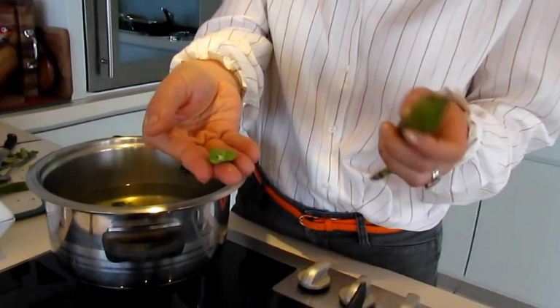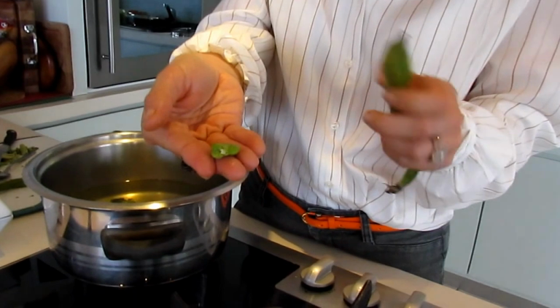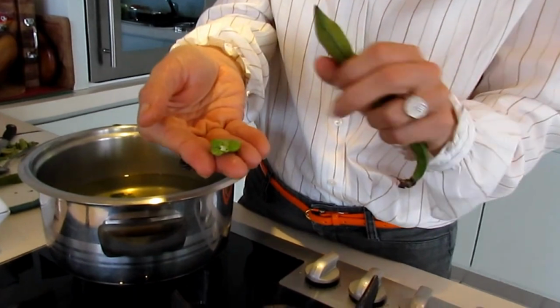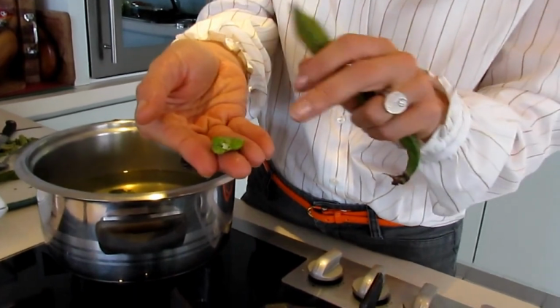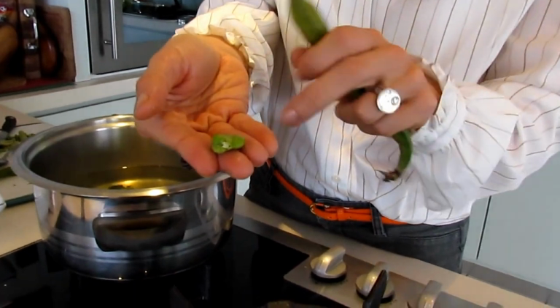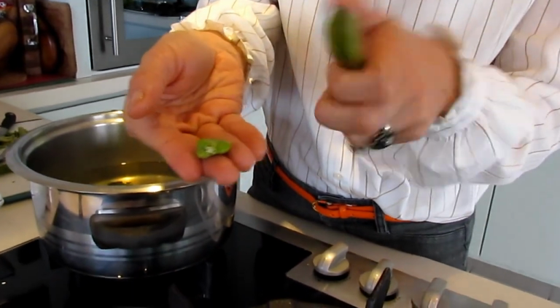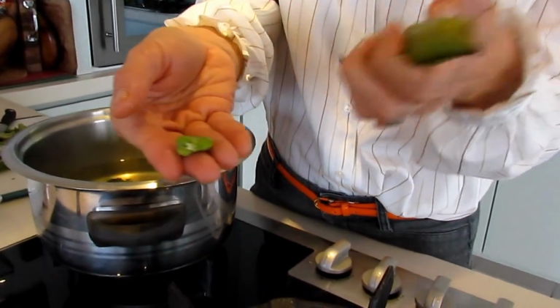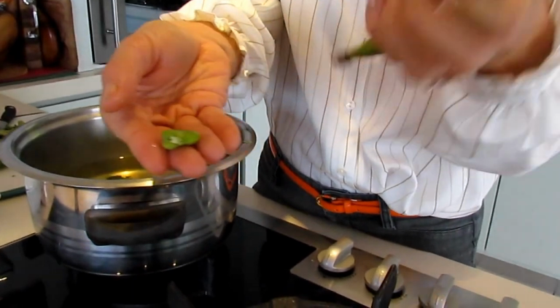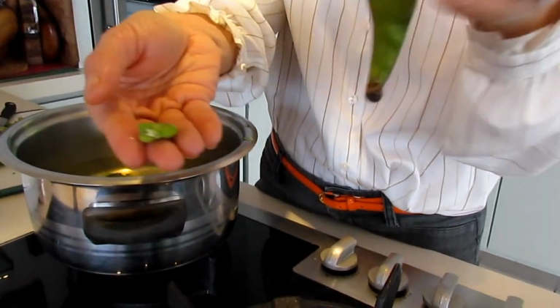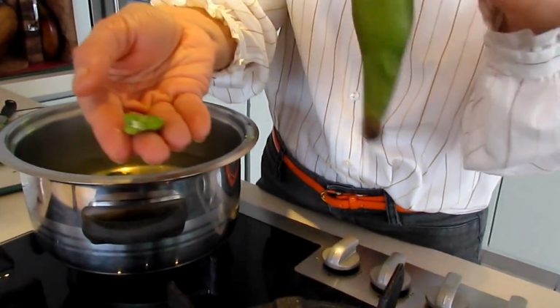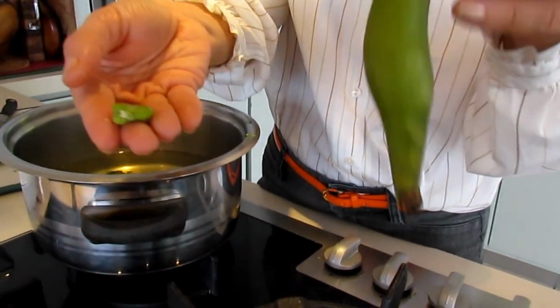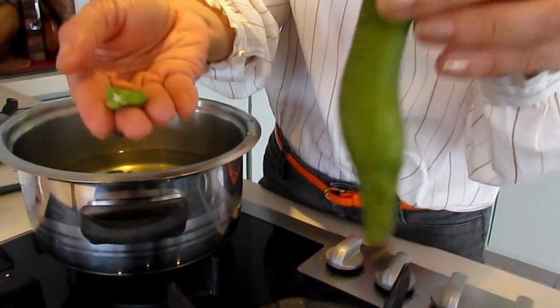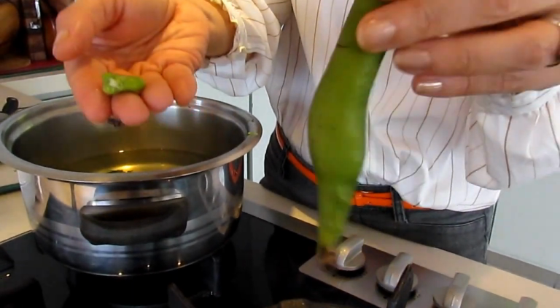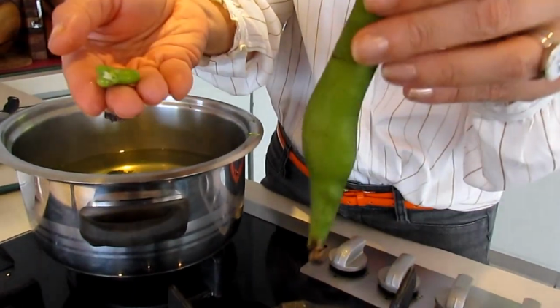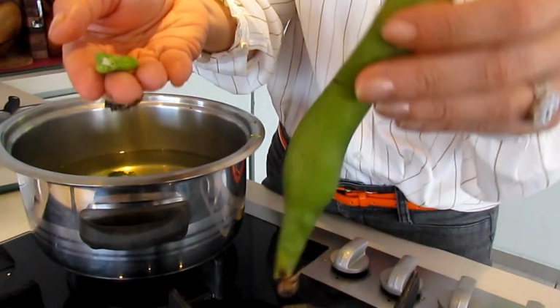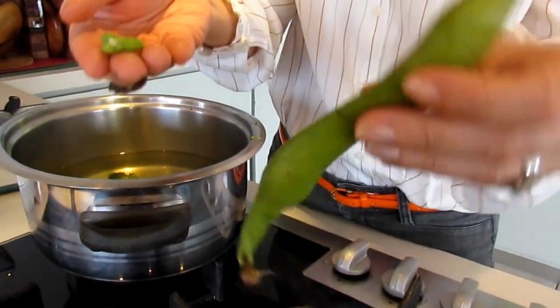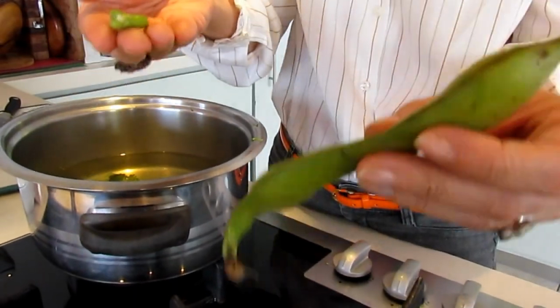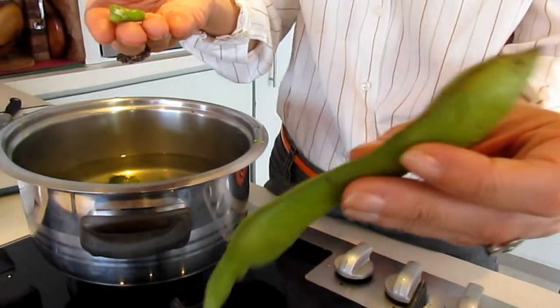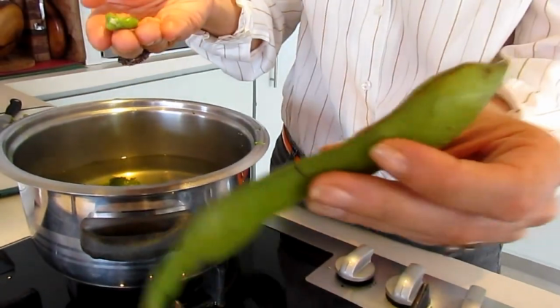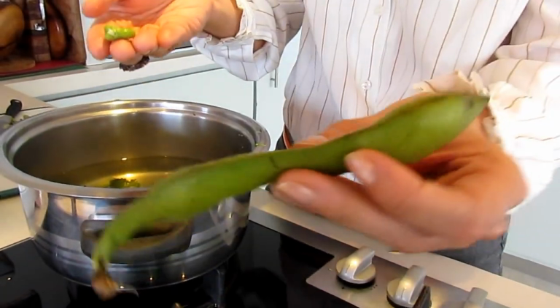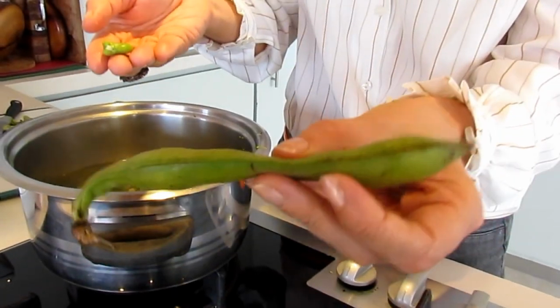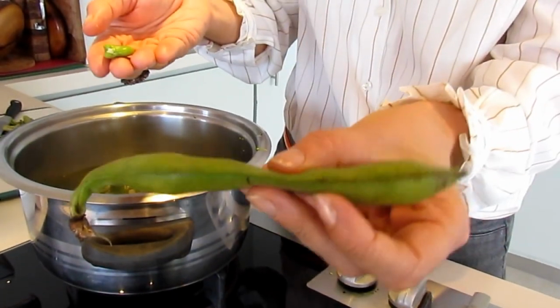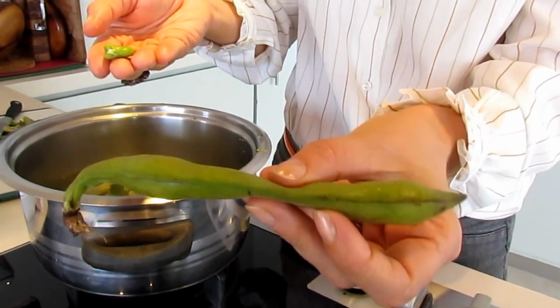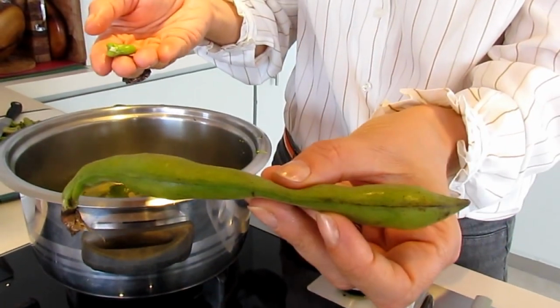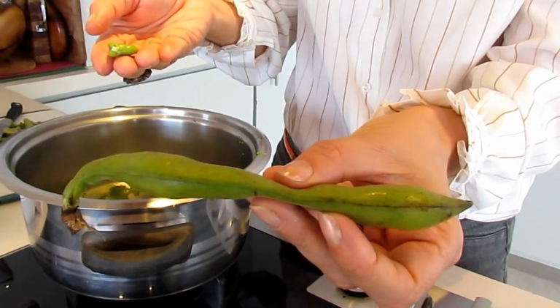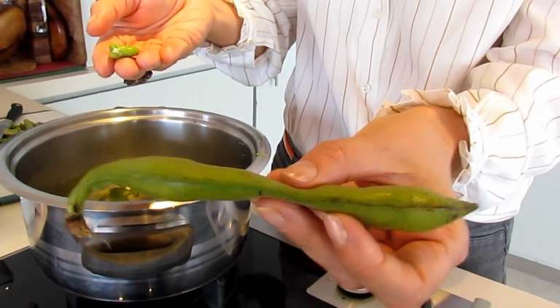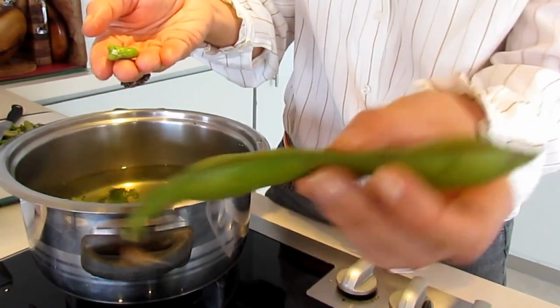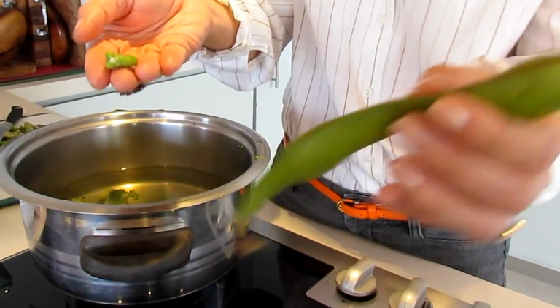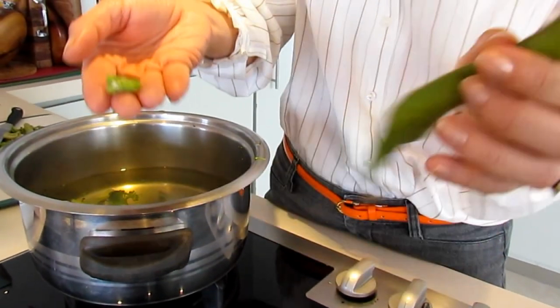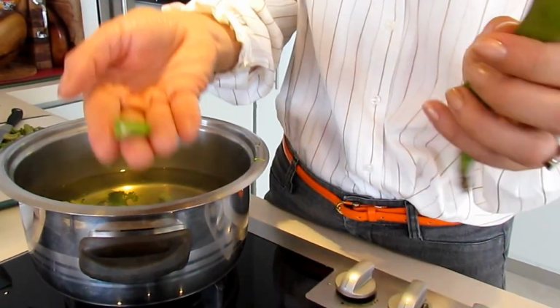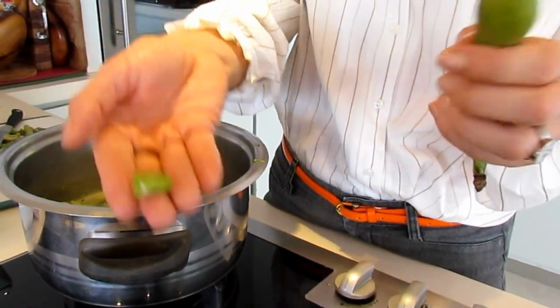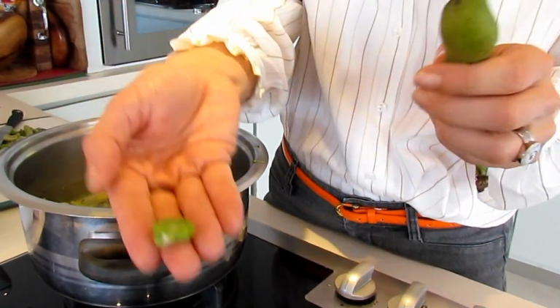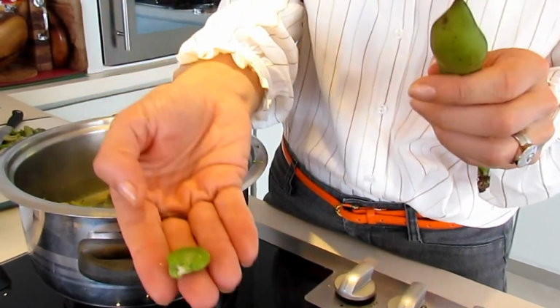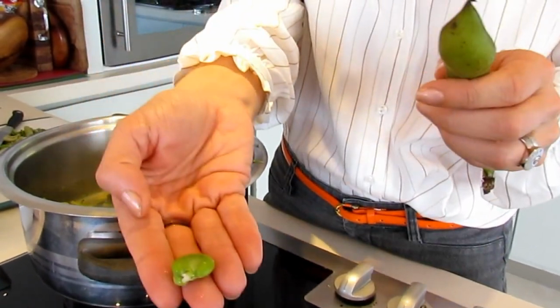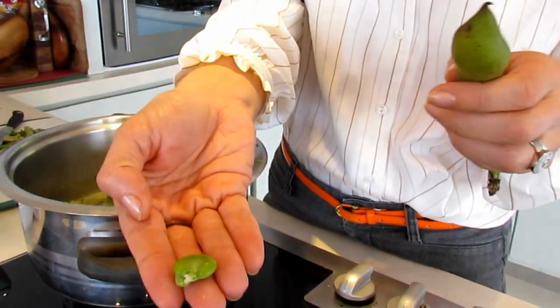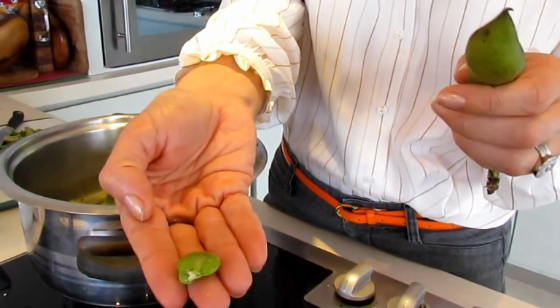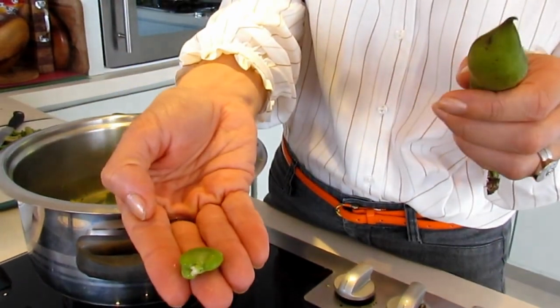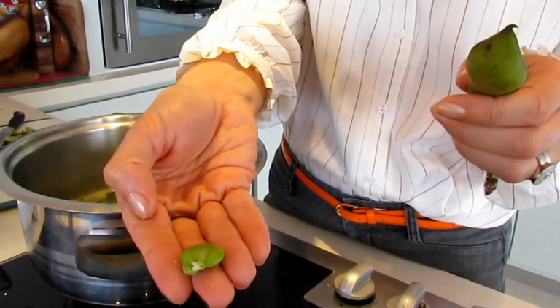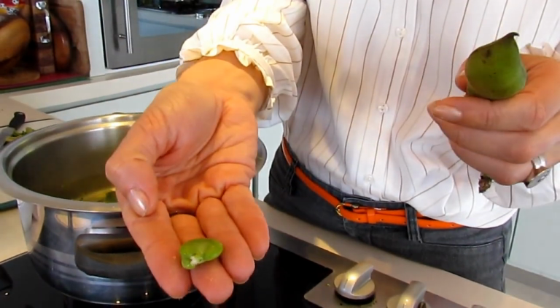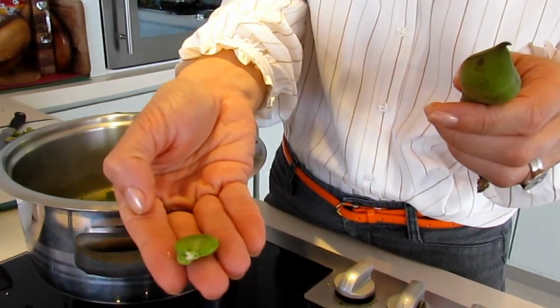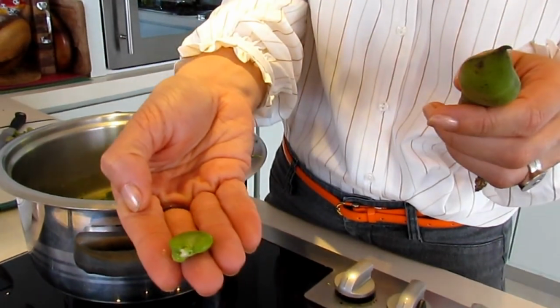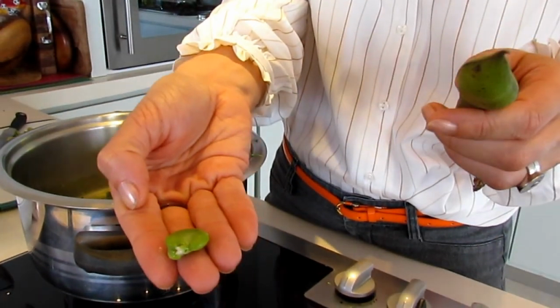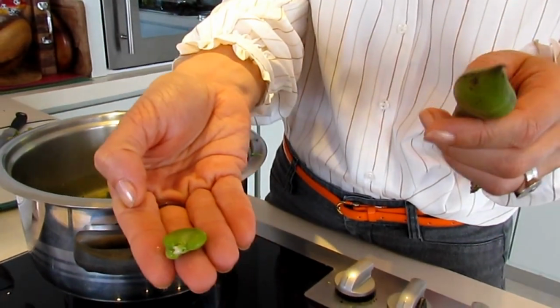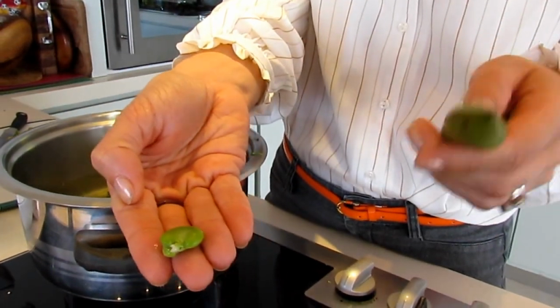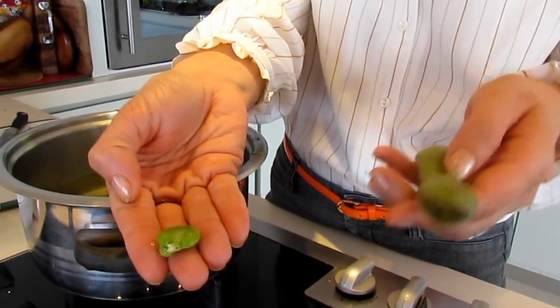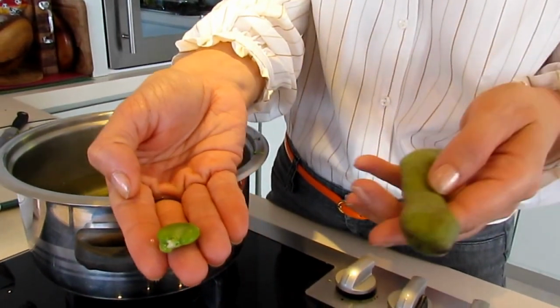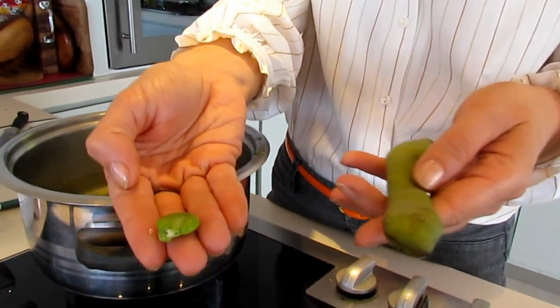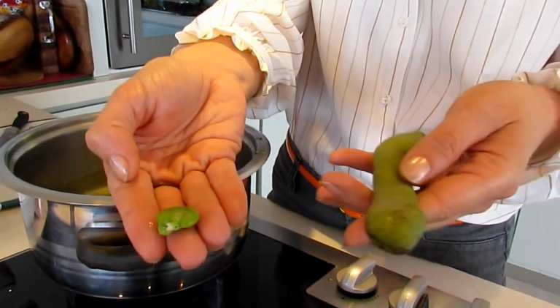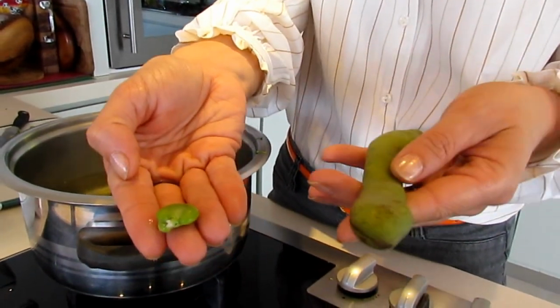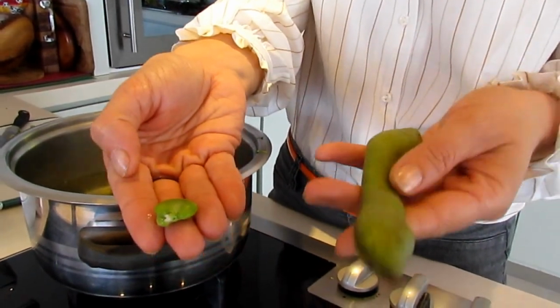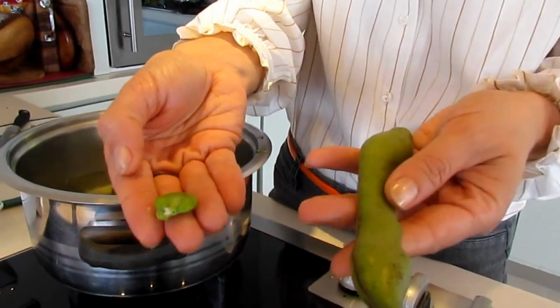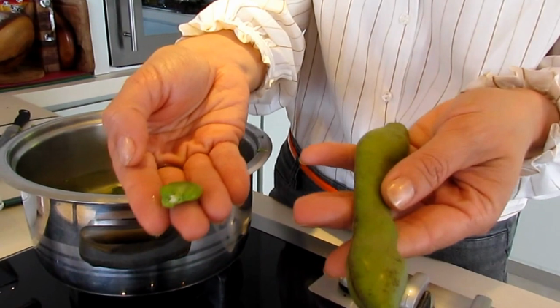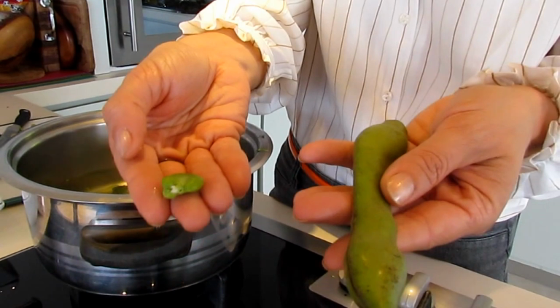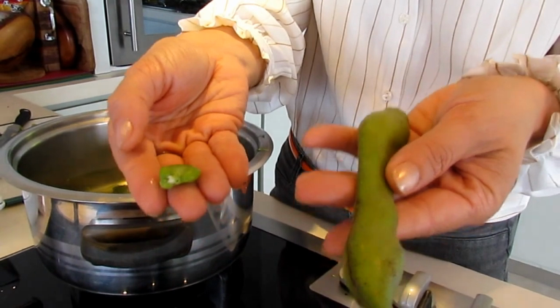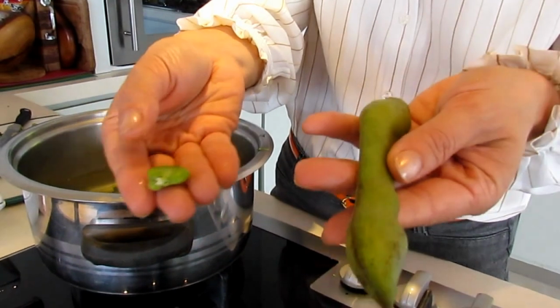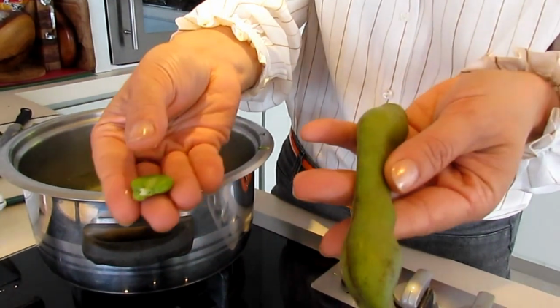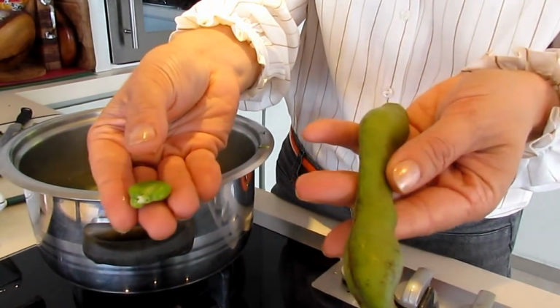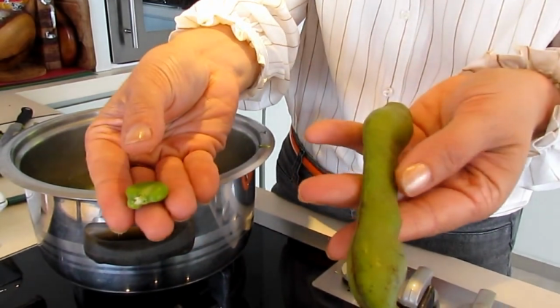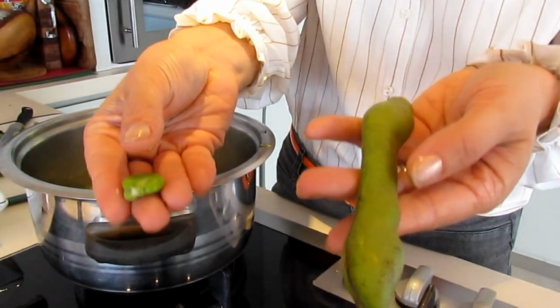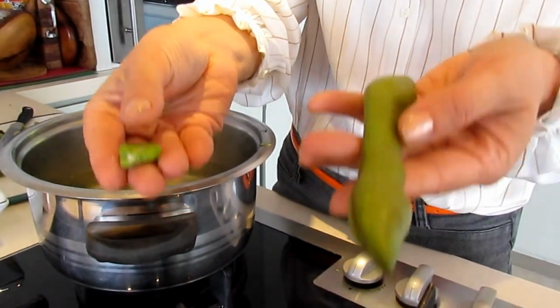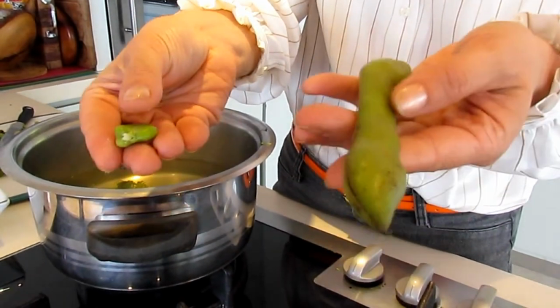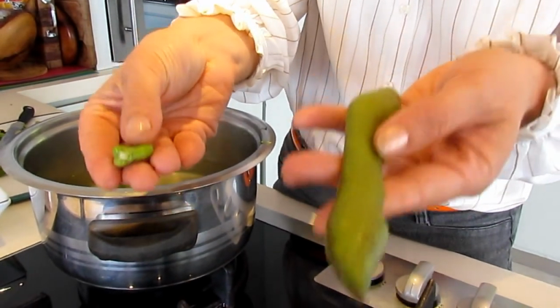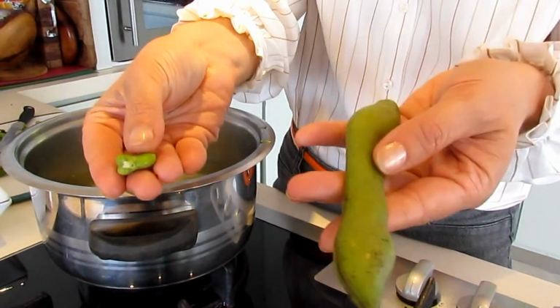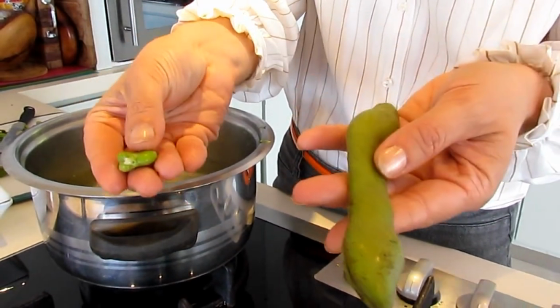So this is the beginning of the broad beans process, and this is the final result. Now, how do you get there?